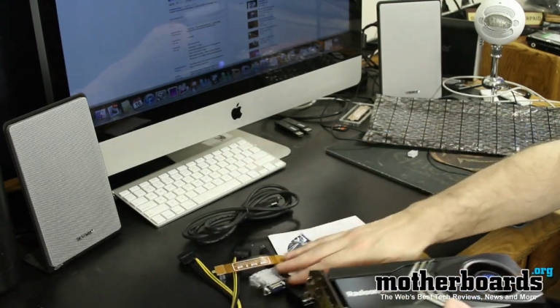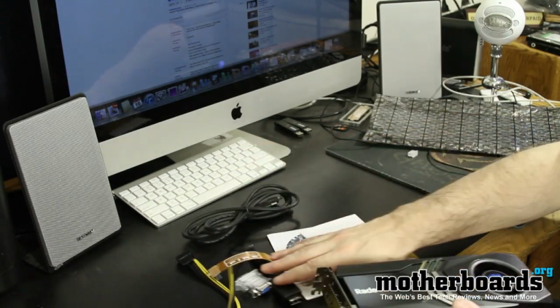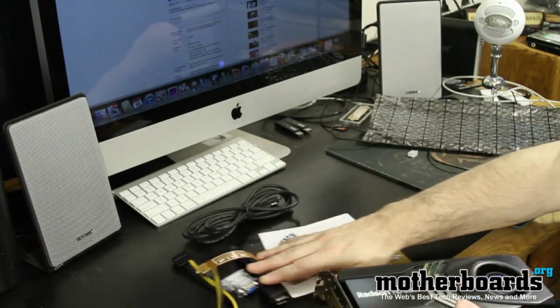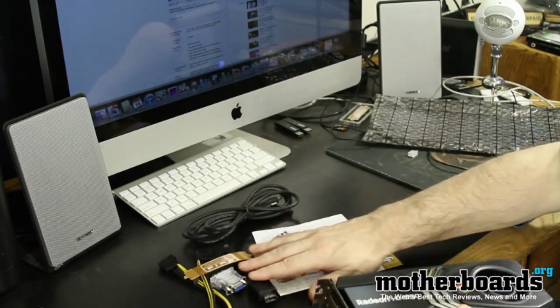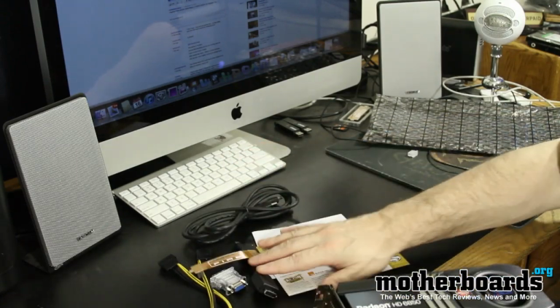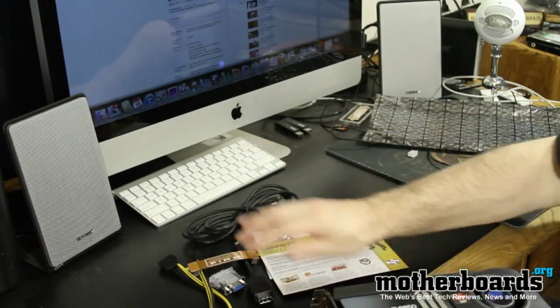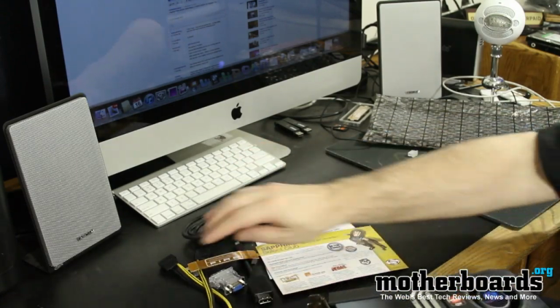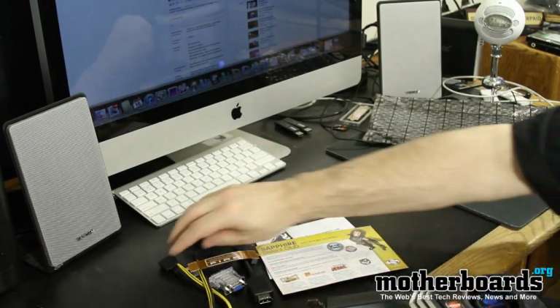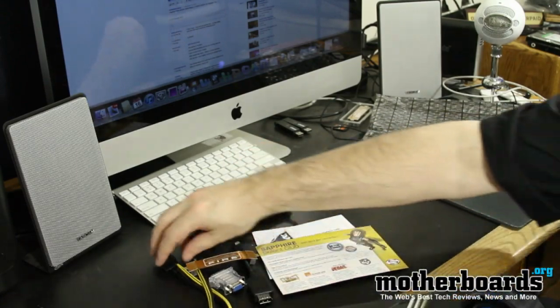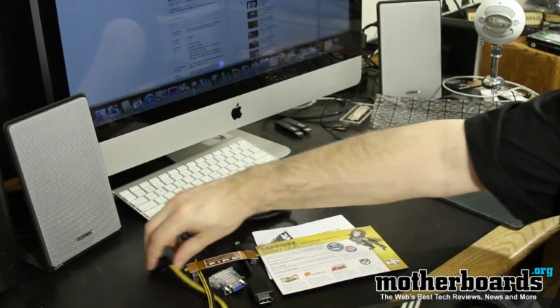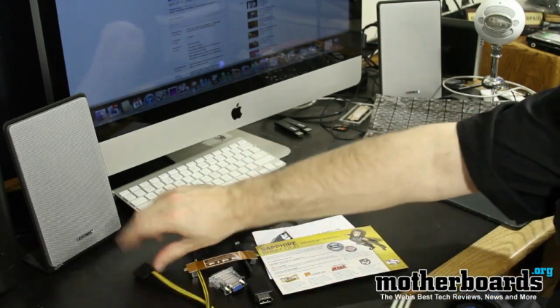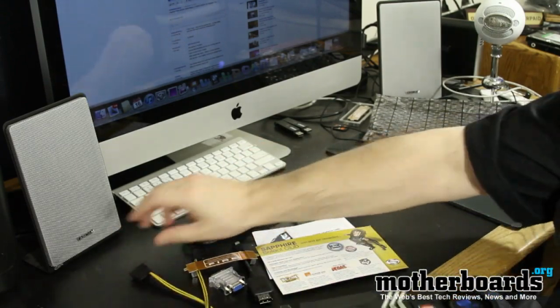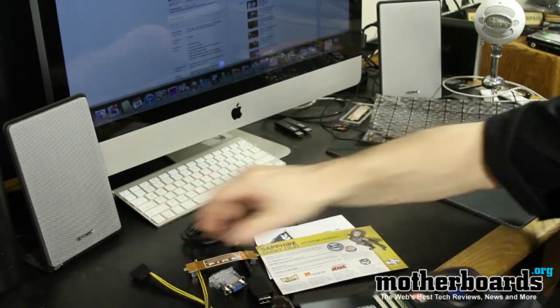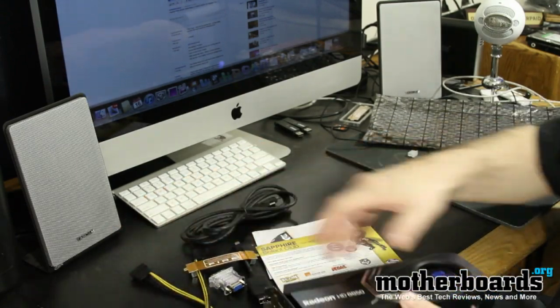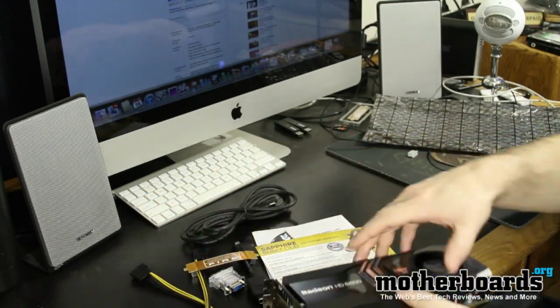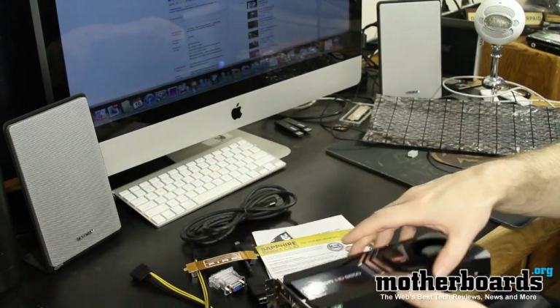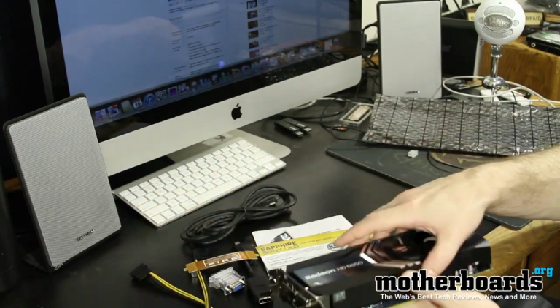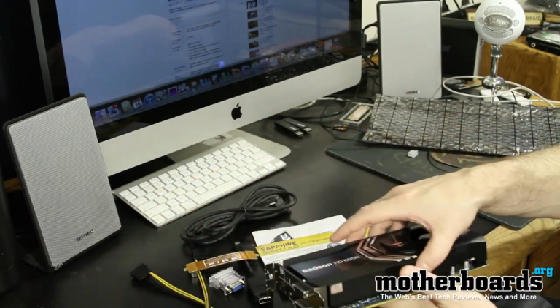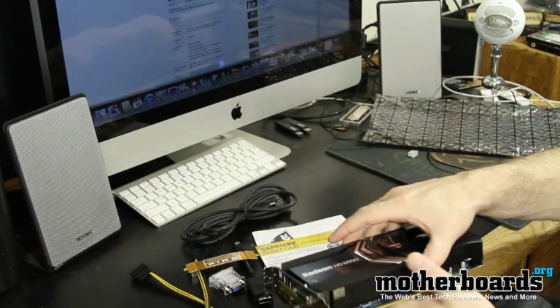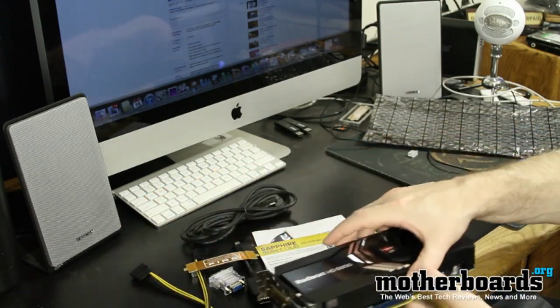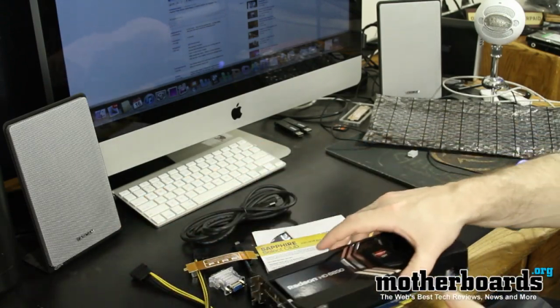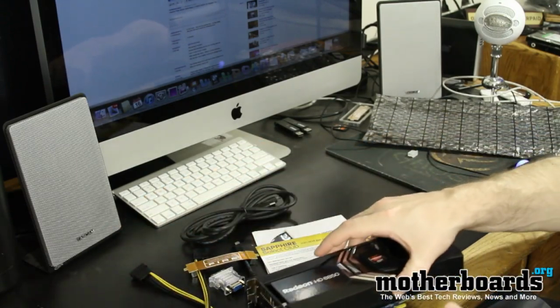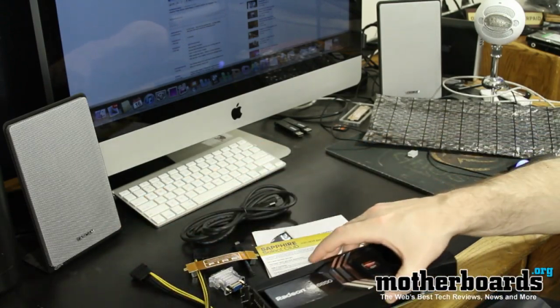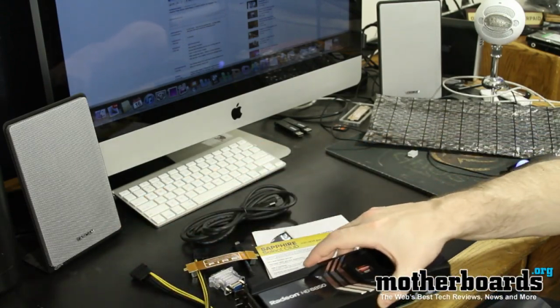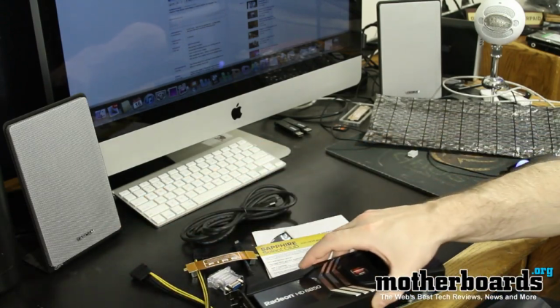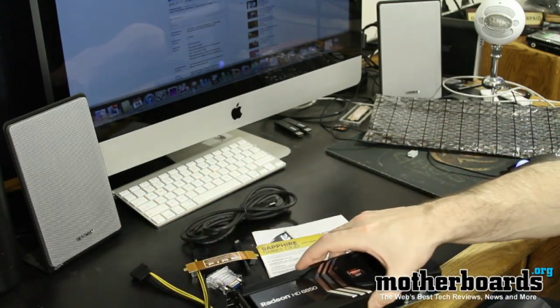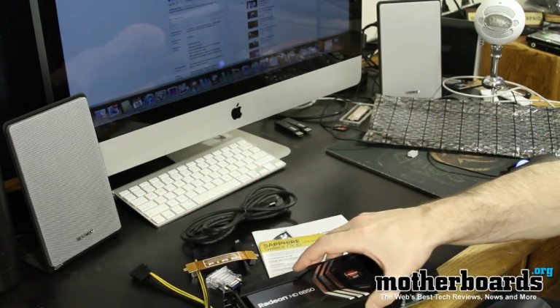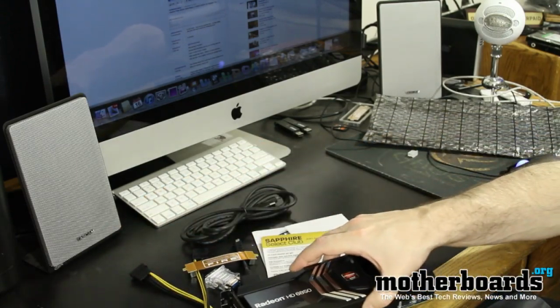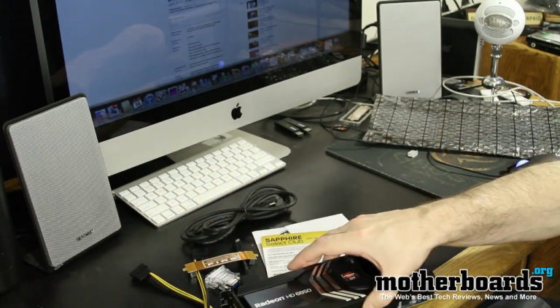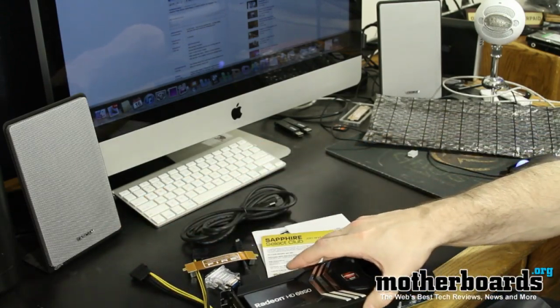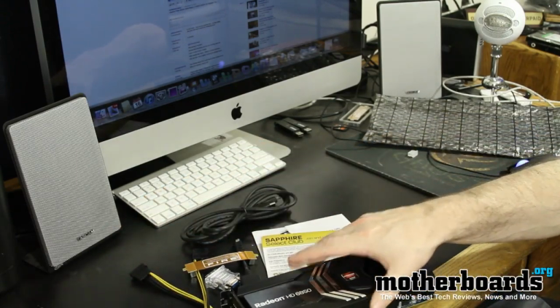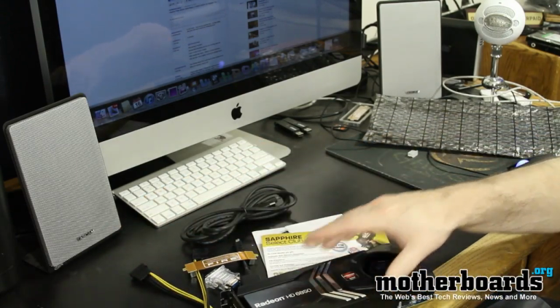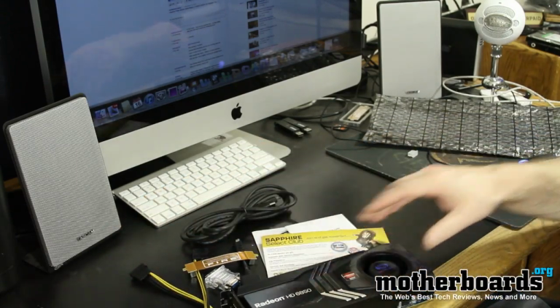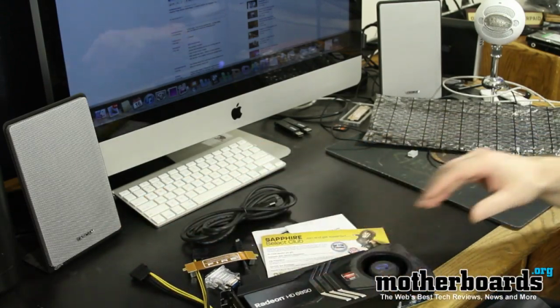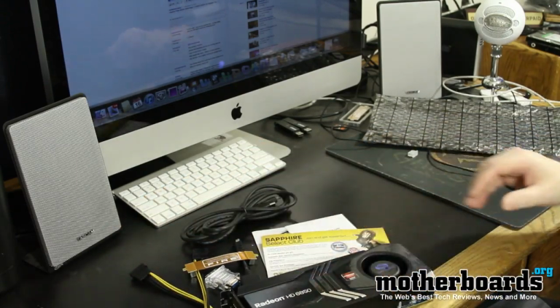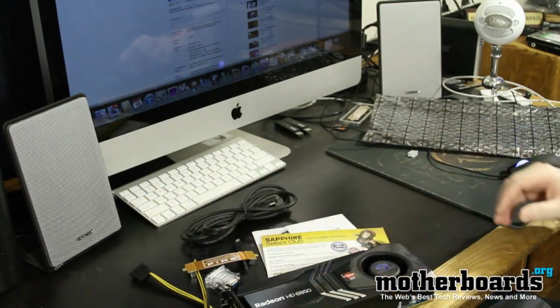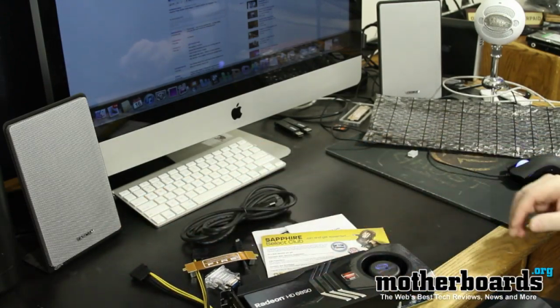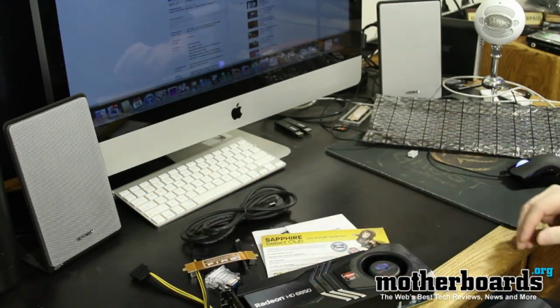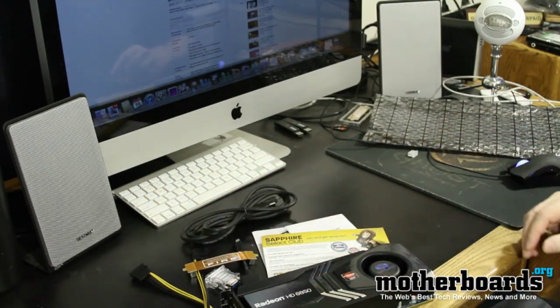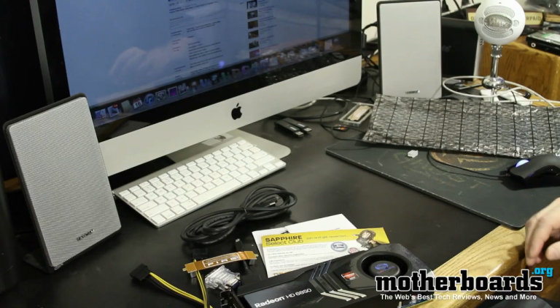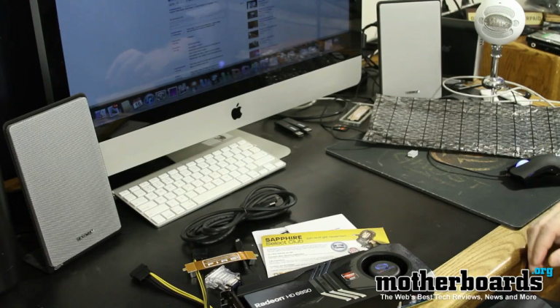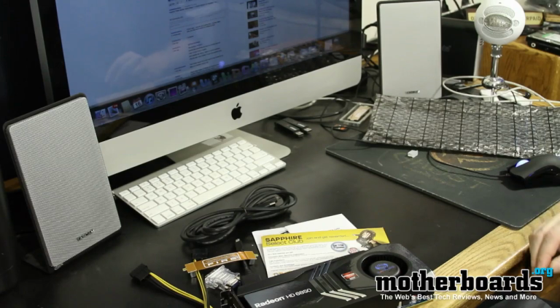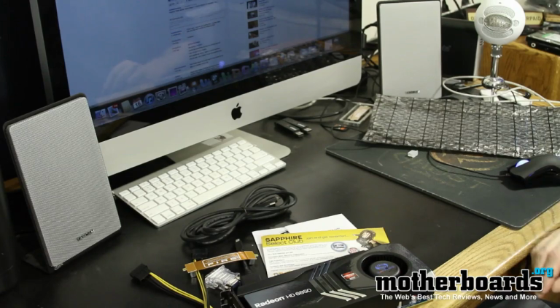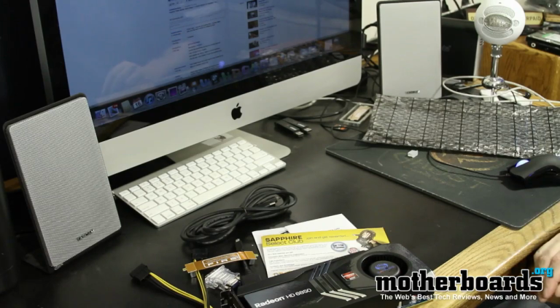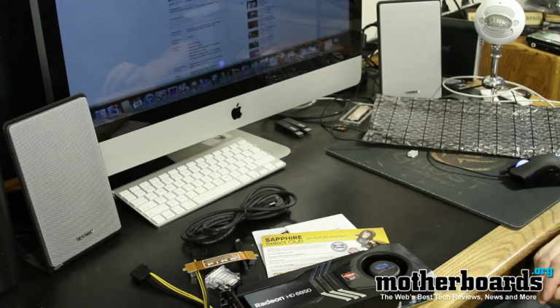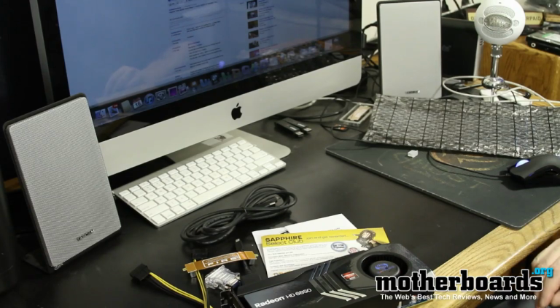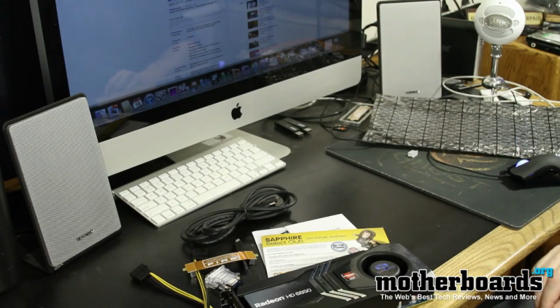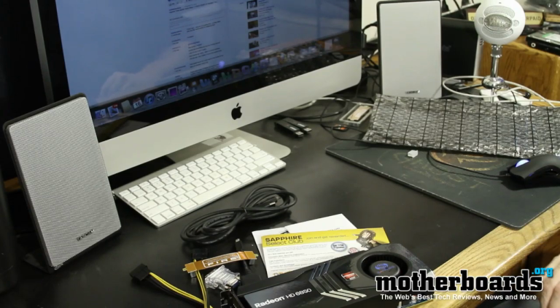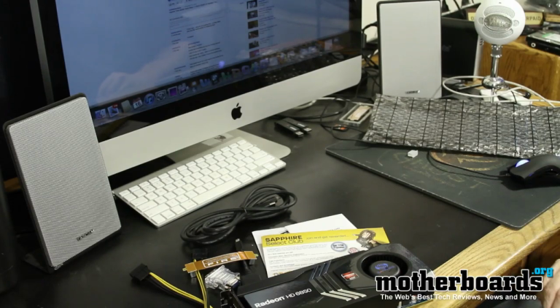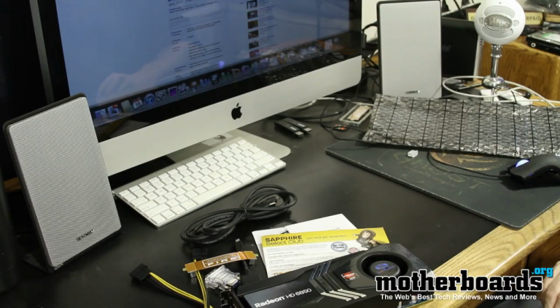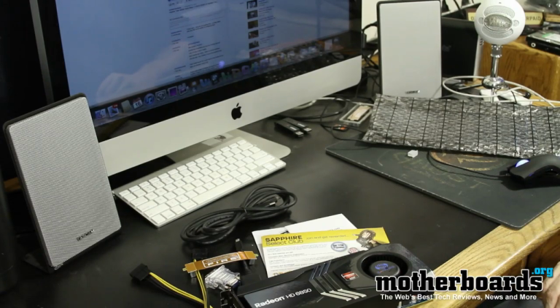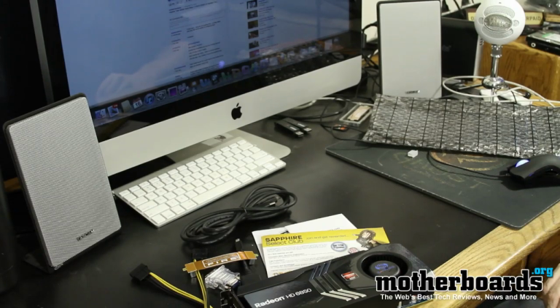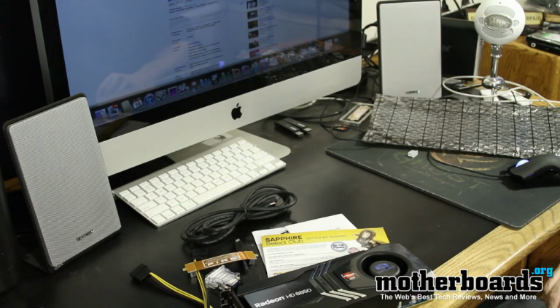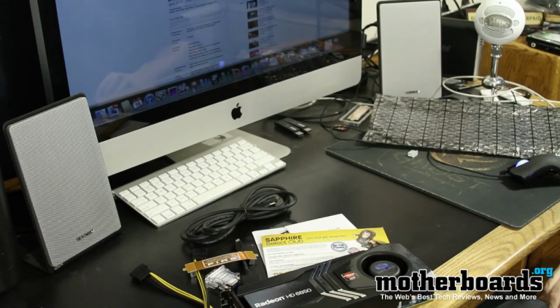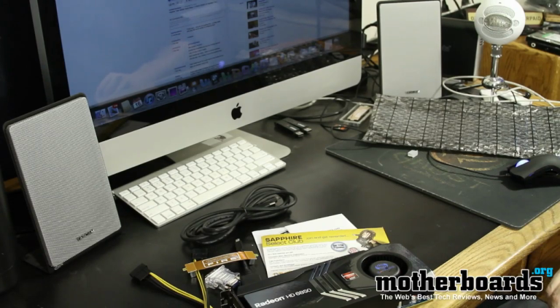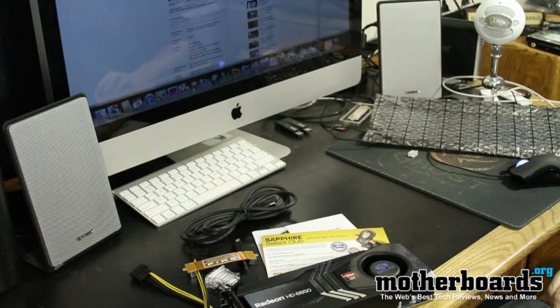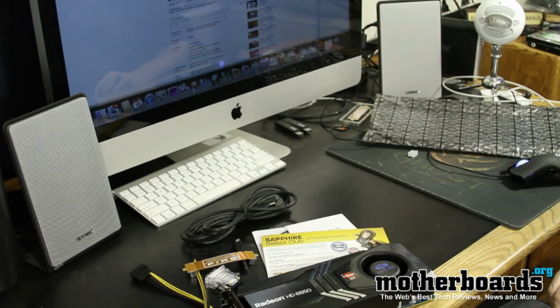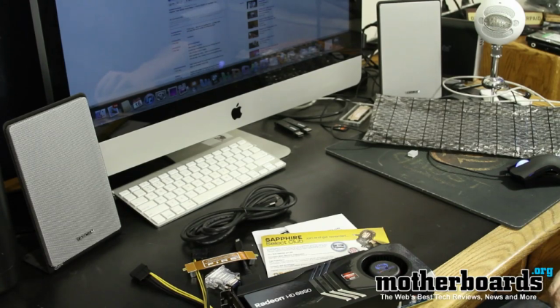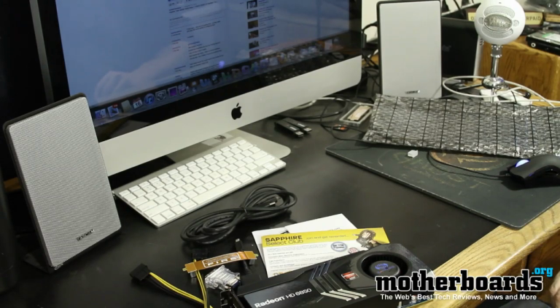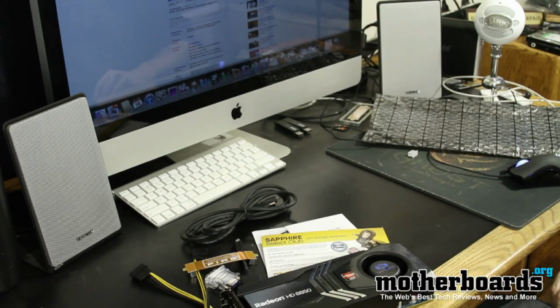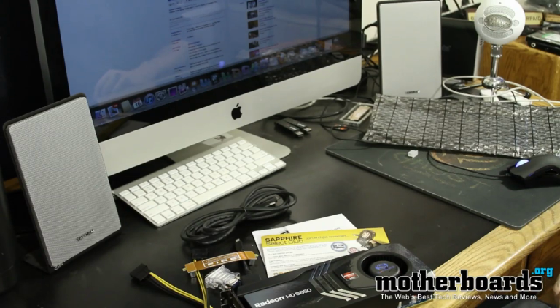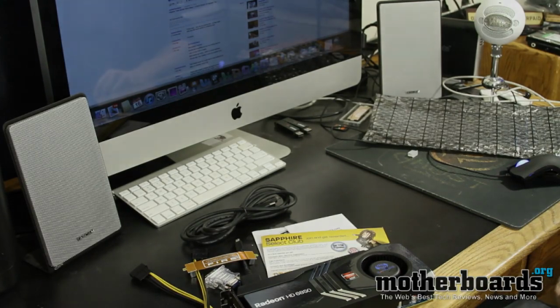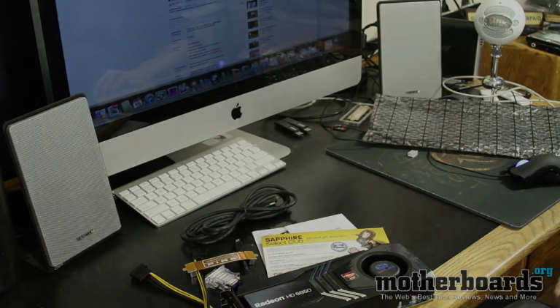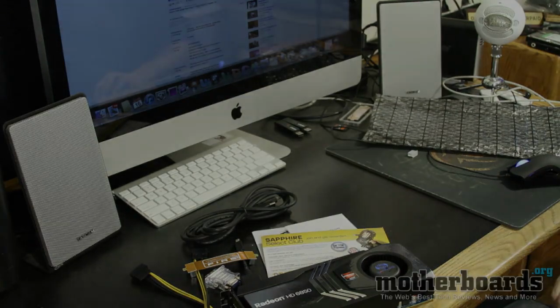So here's all the stuff as you can see it, all broken down. This is what comes in the box of the new overclocked Sapphire HD 6850. Thanks for watching.